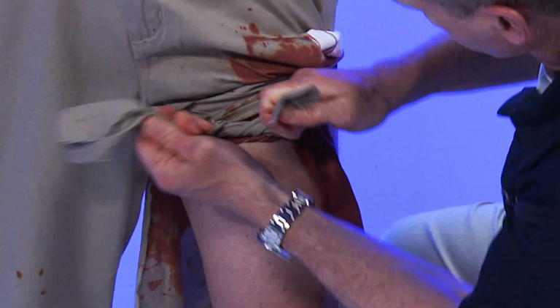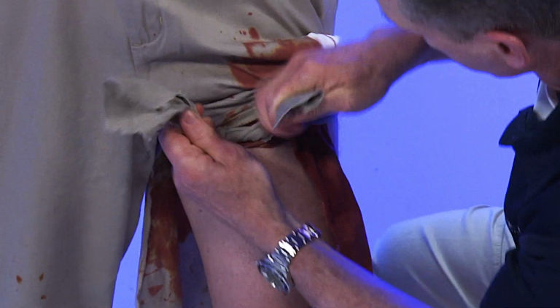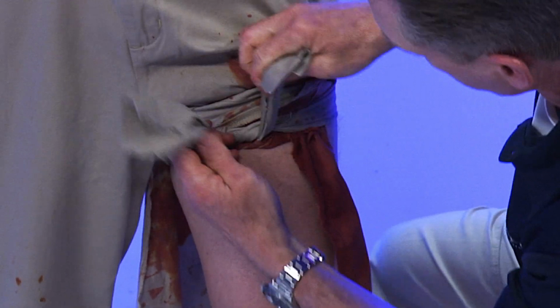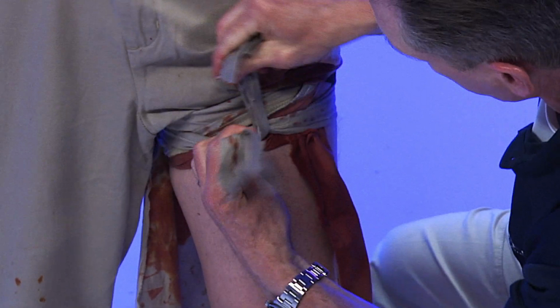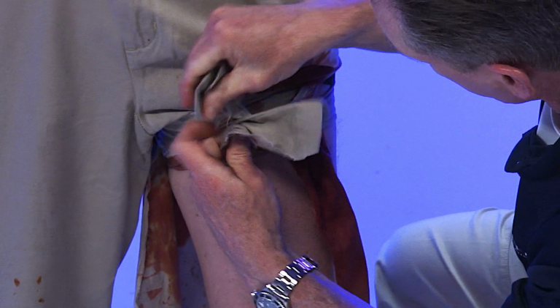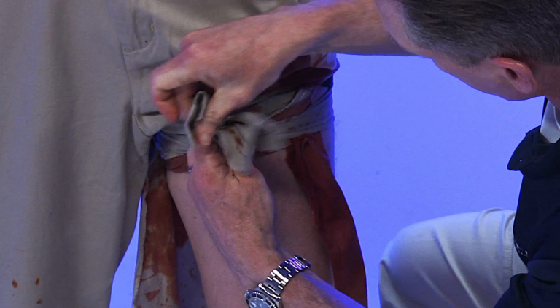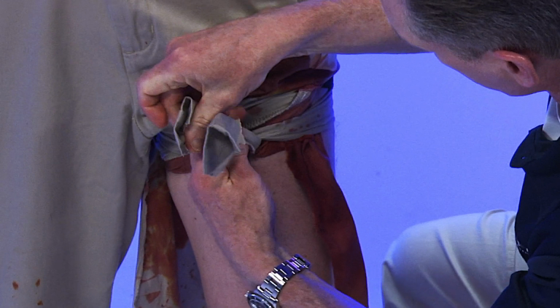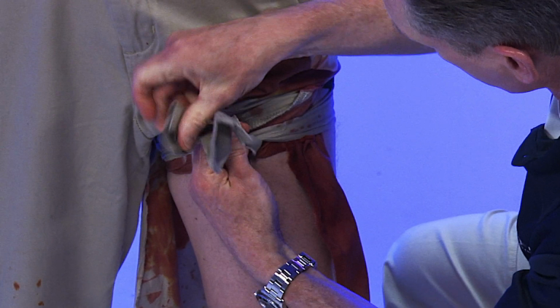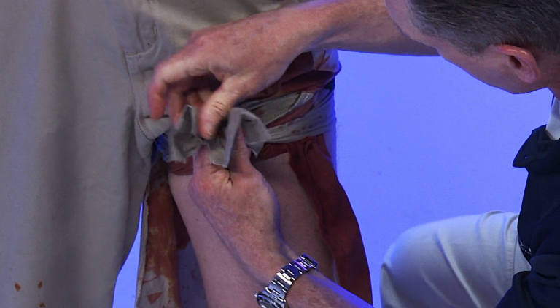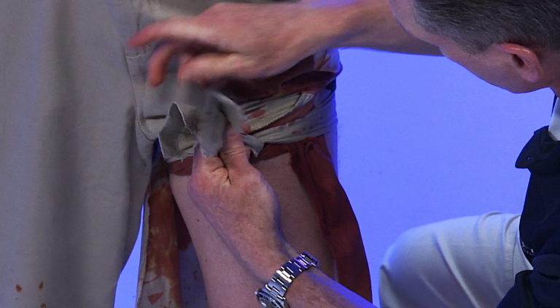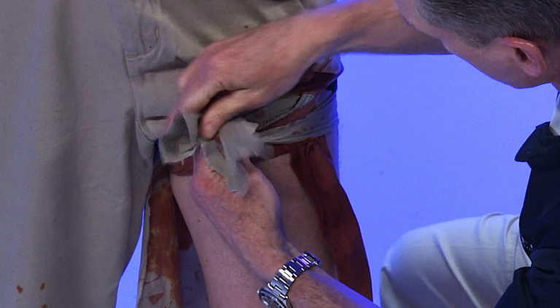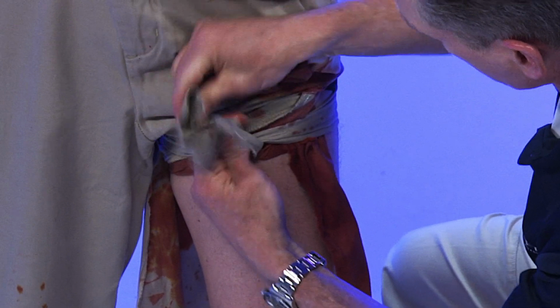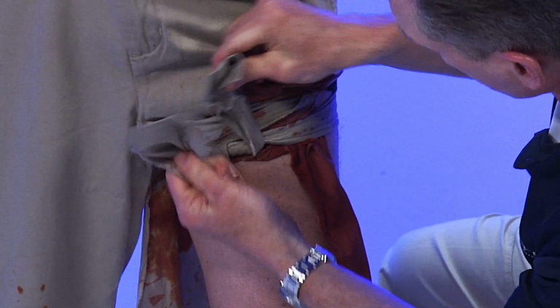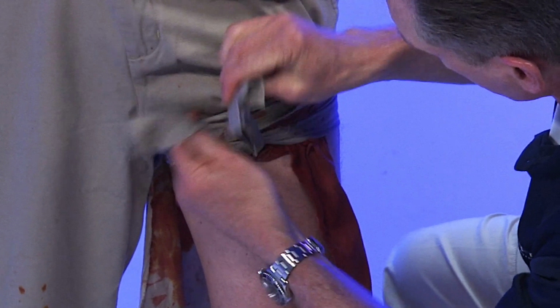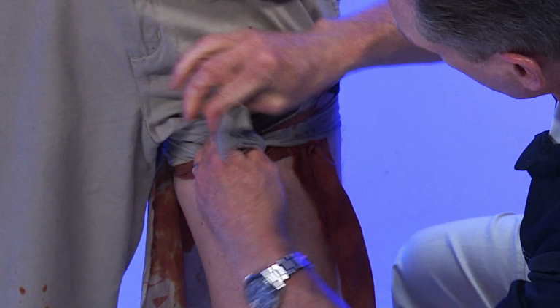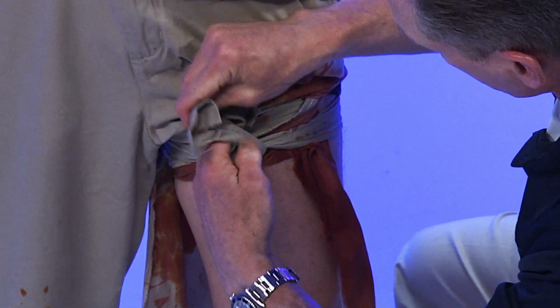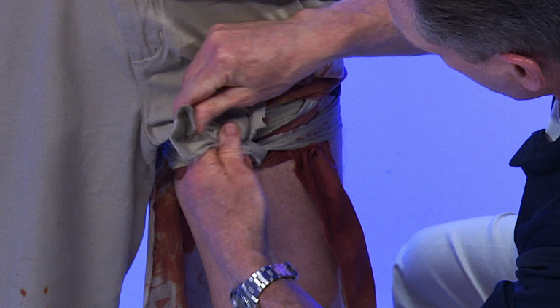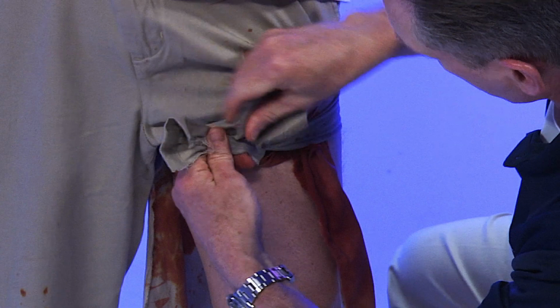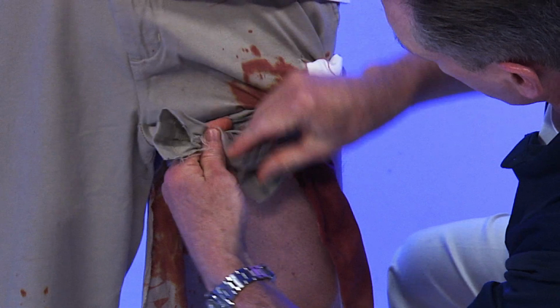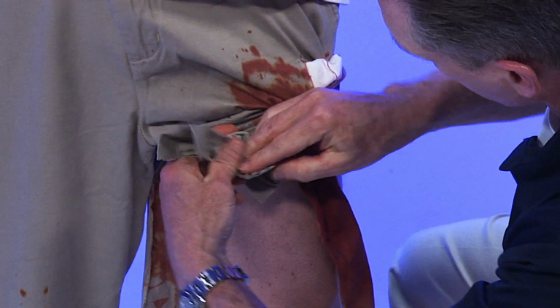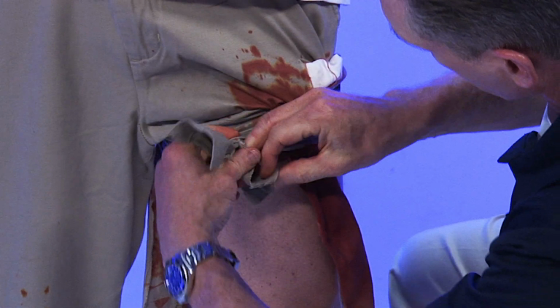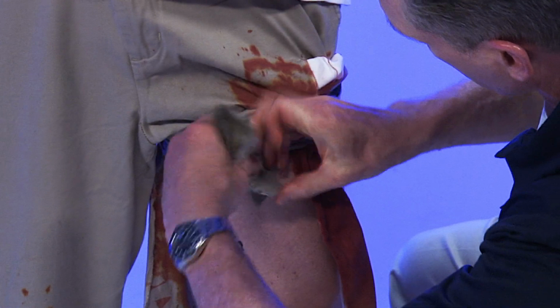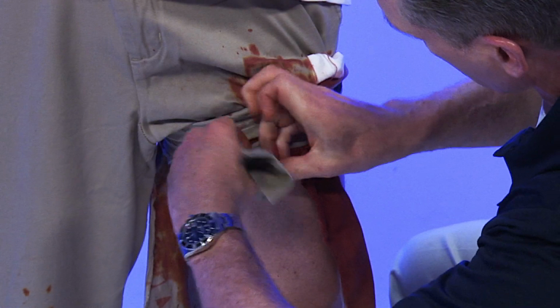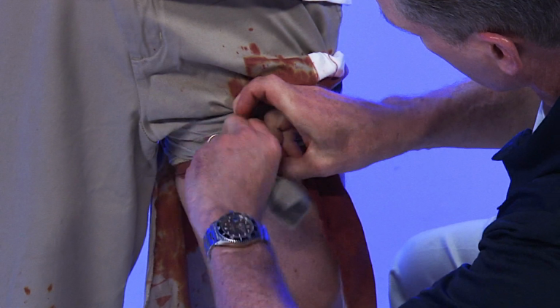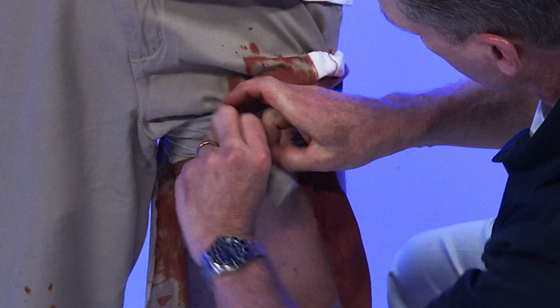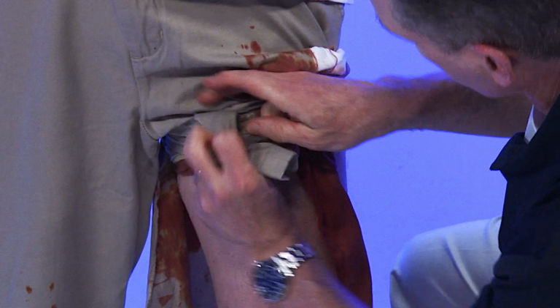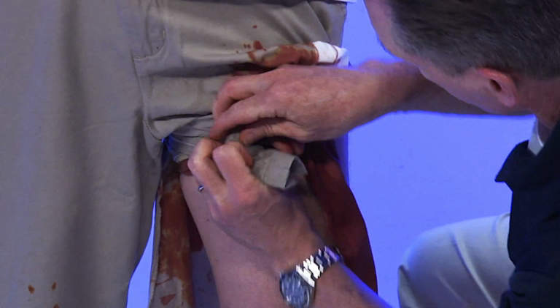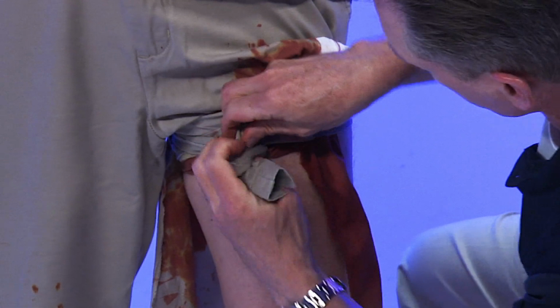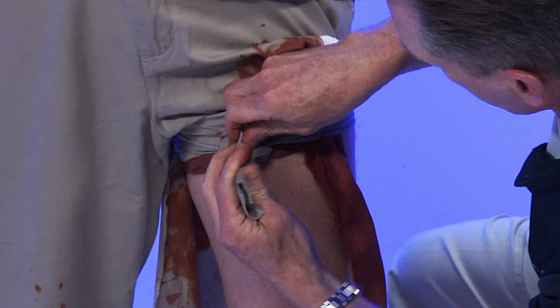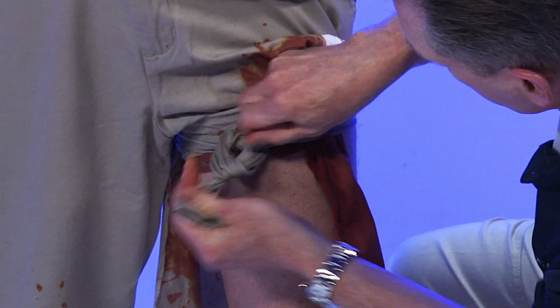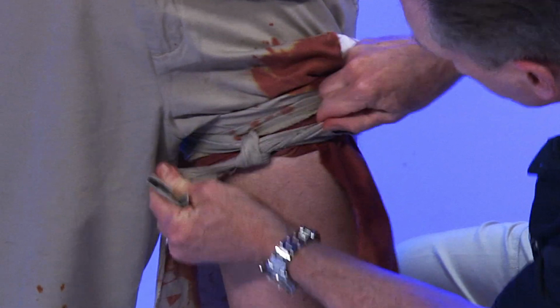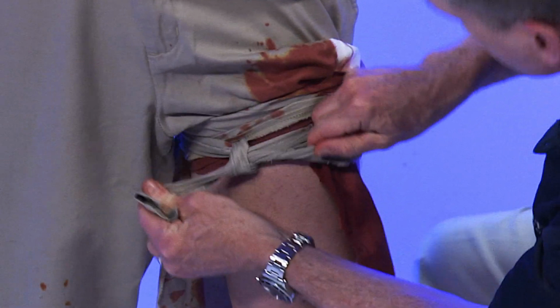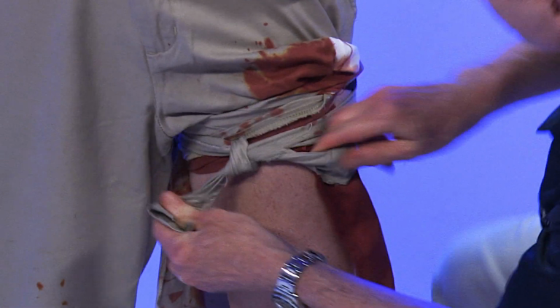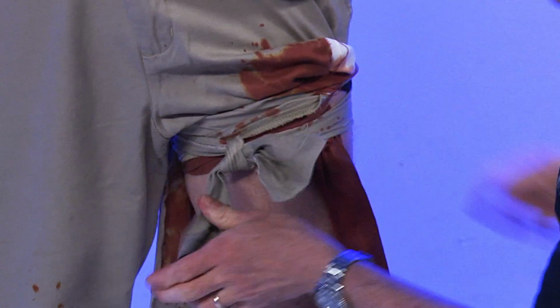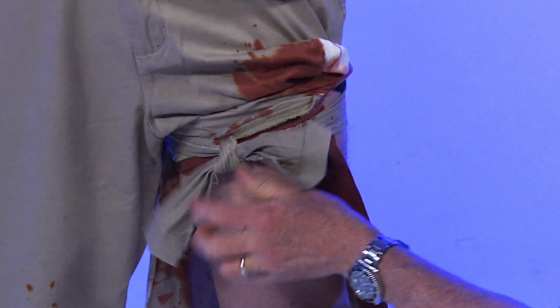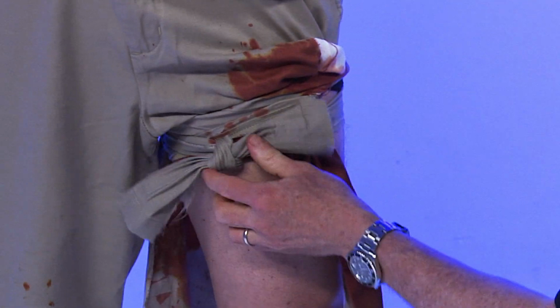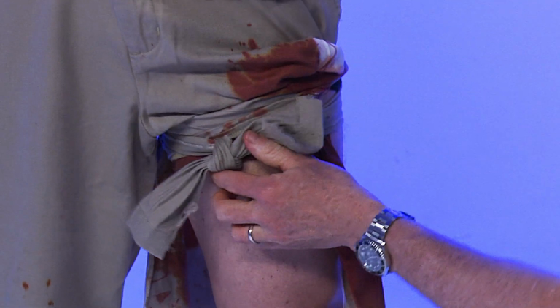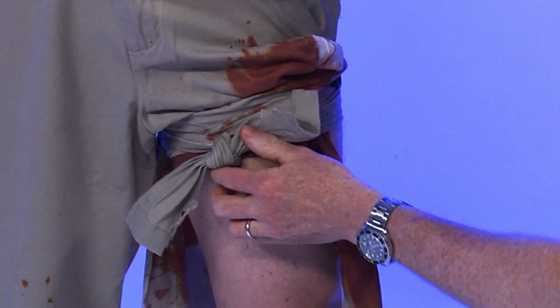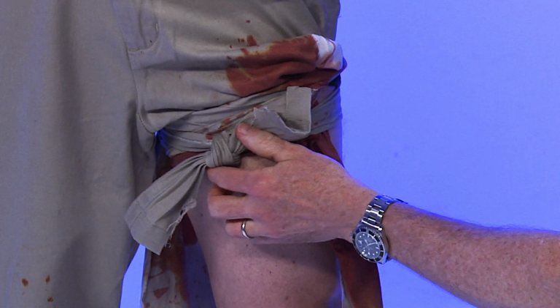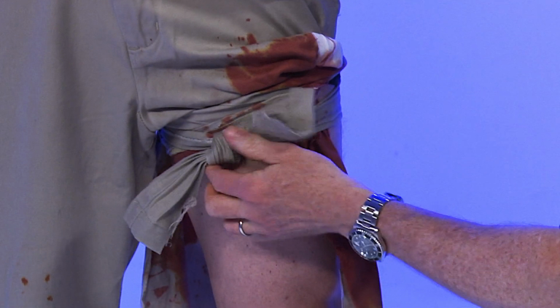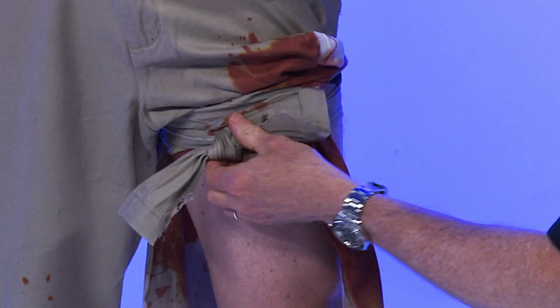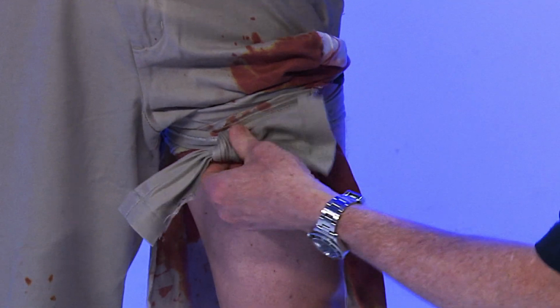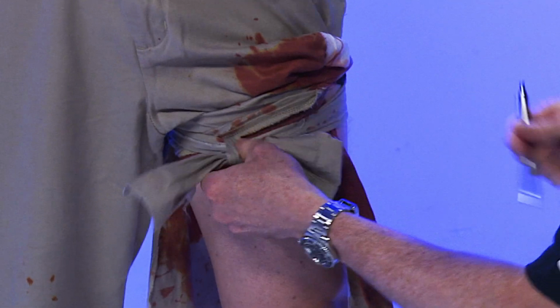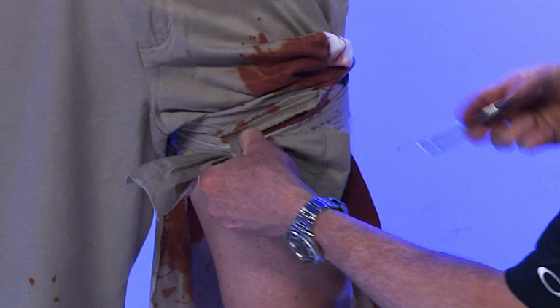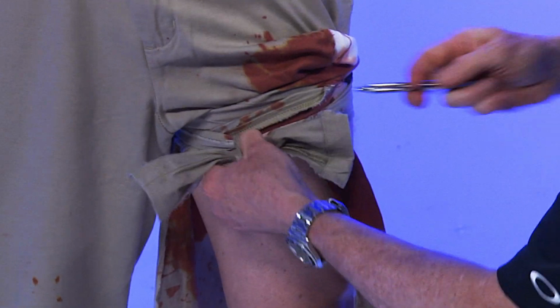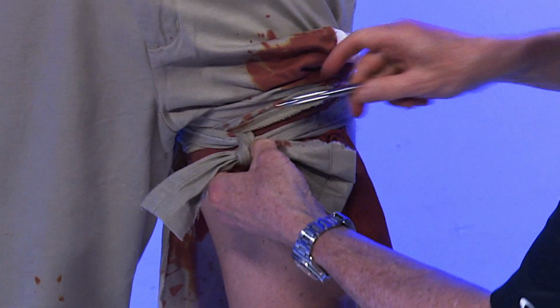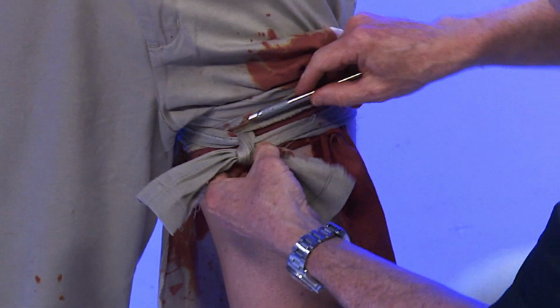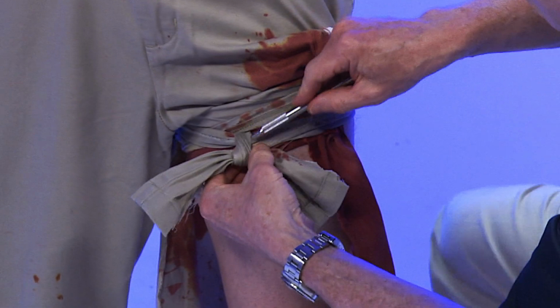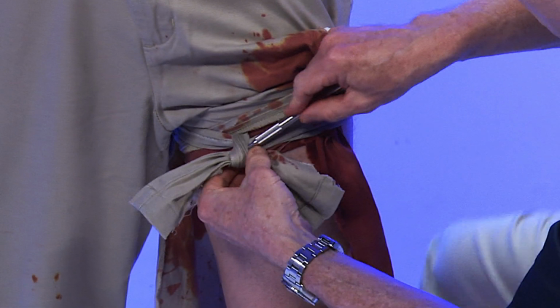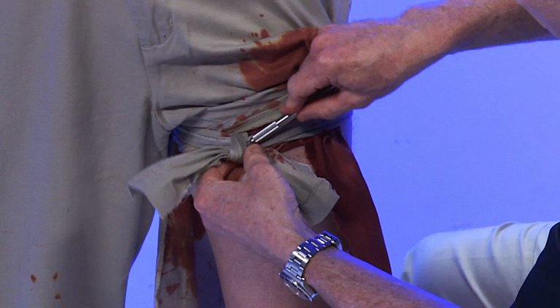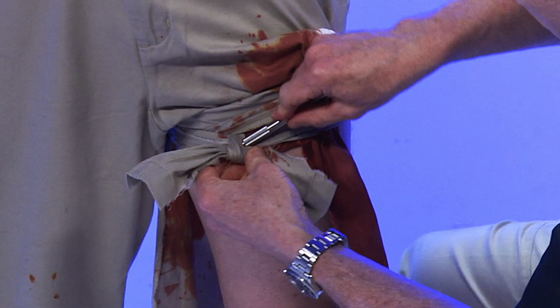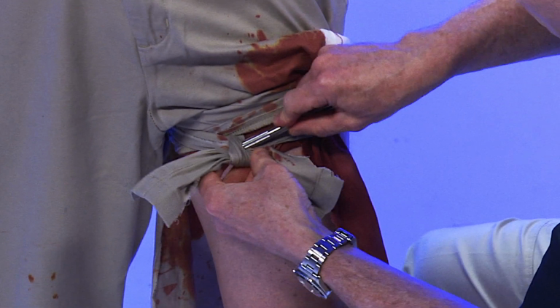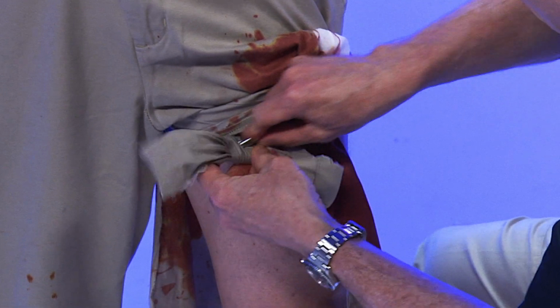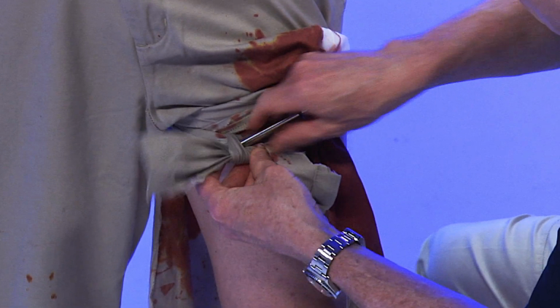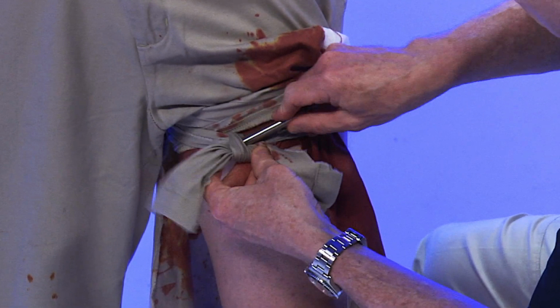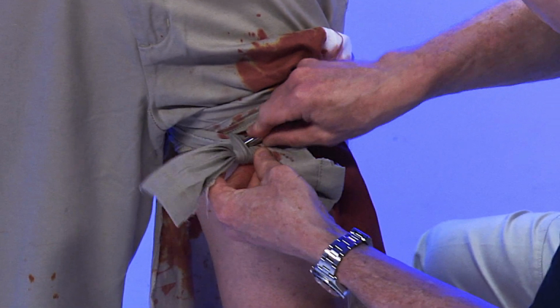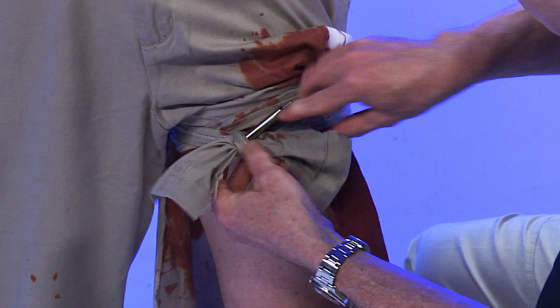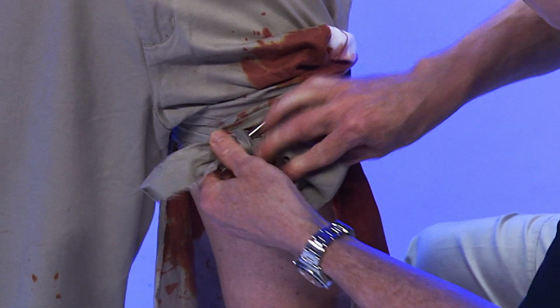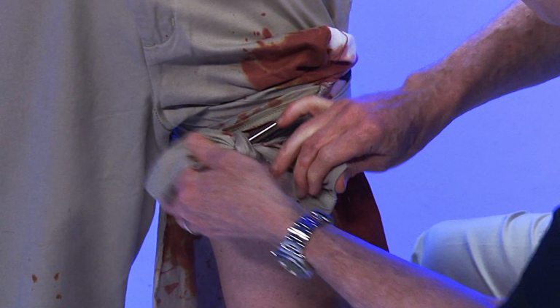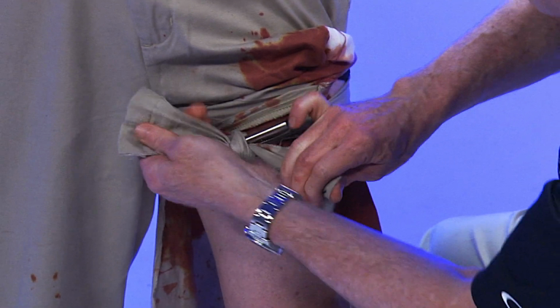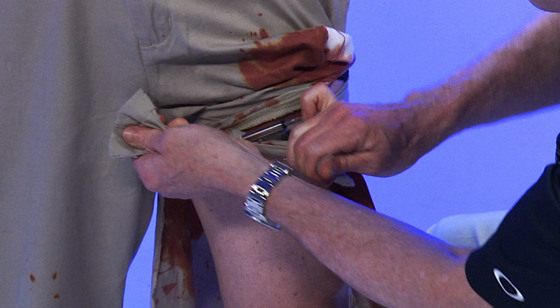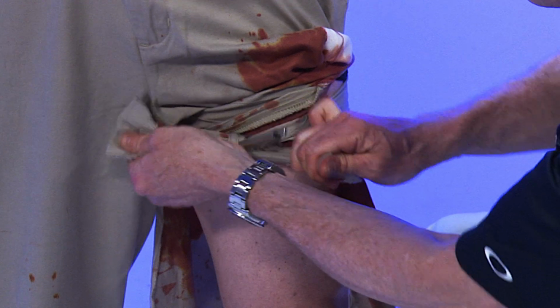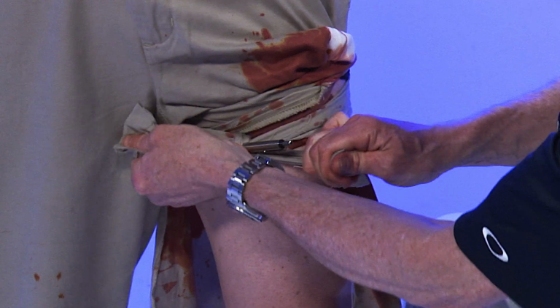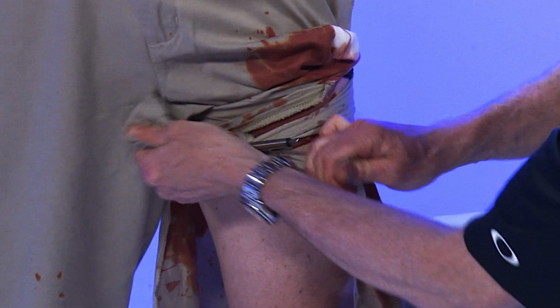So we're going to tie a square knot, and then since we want to do this with the most minimal equipment possible, we're going to just insert a metal pen.